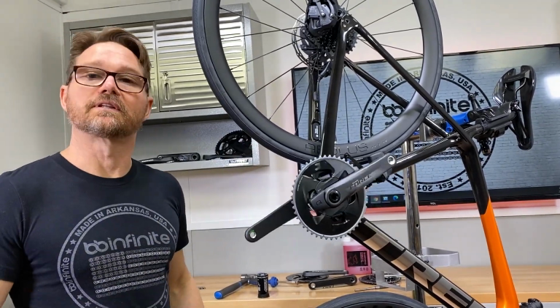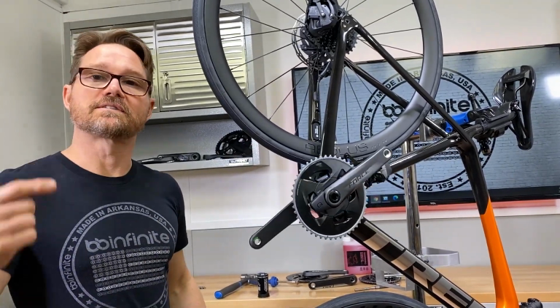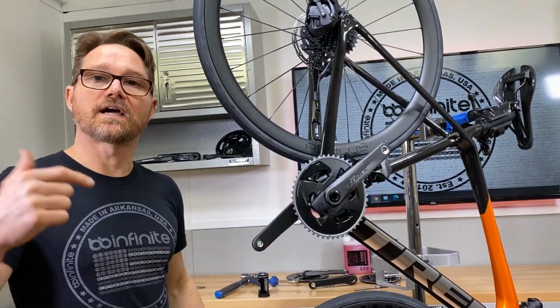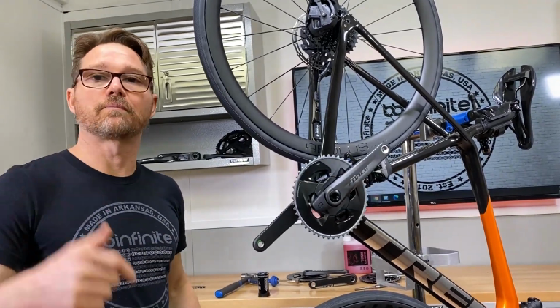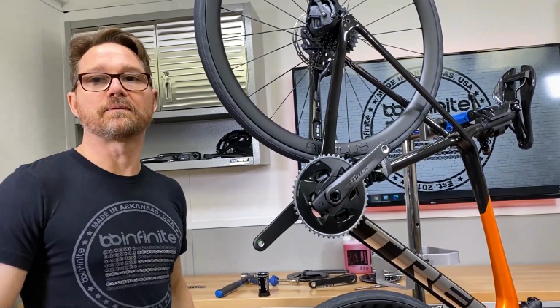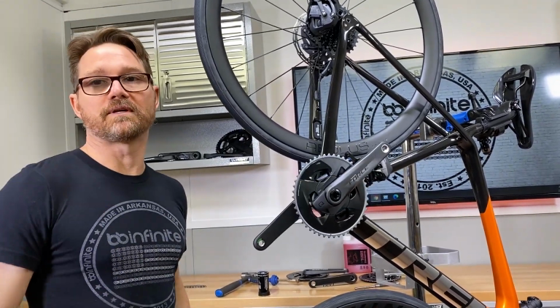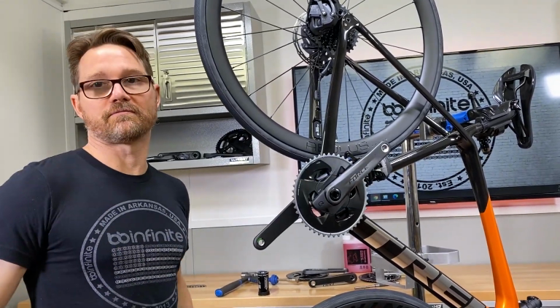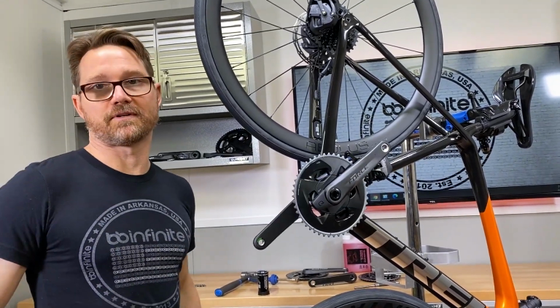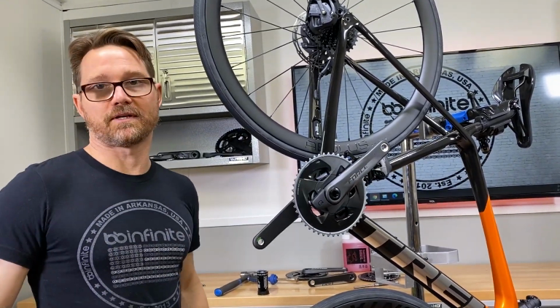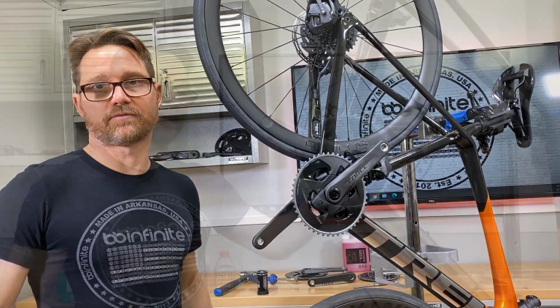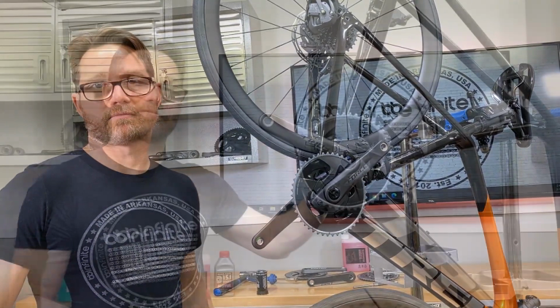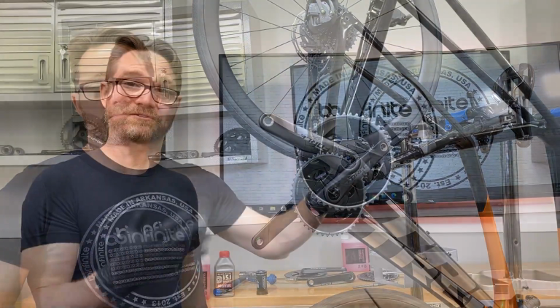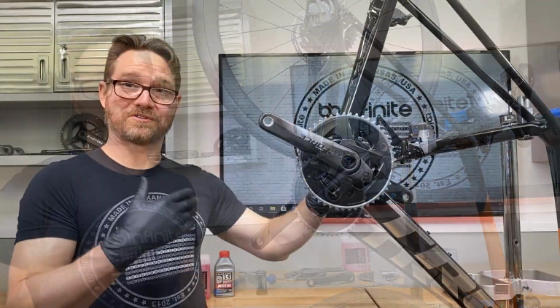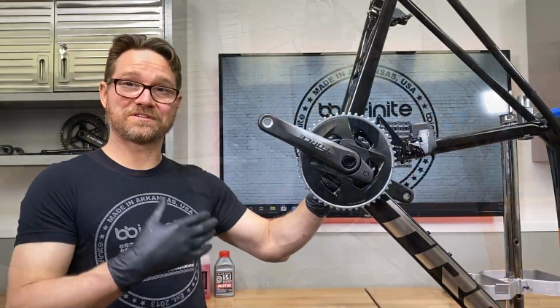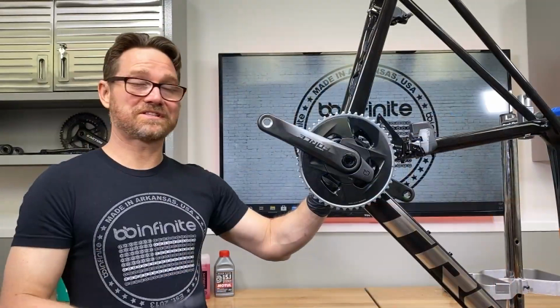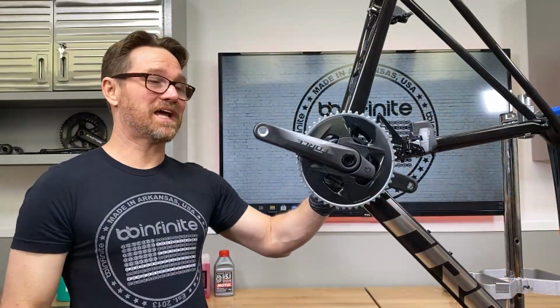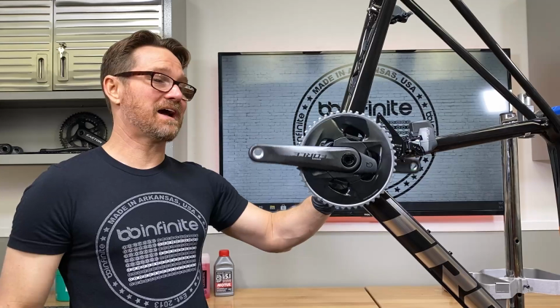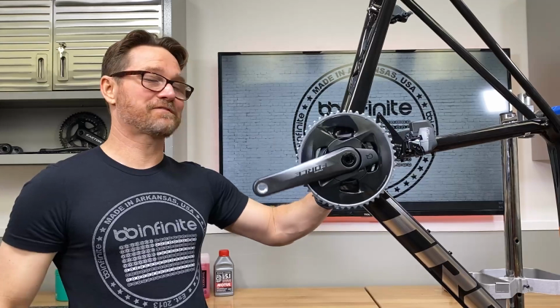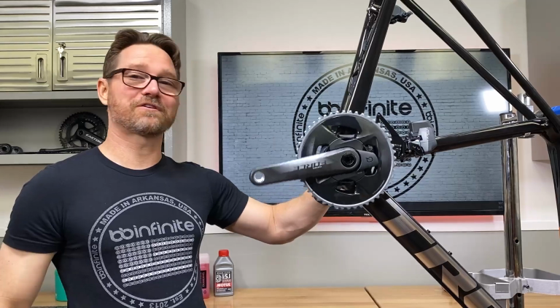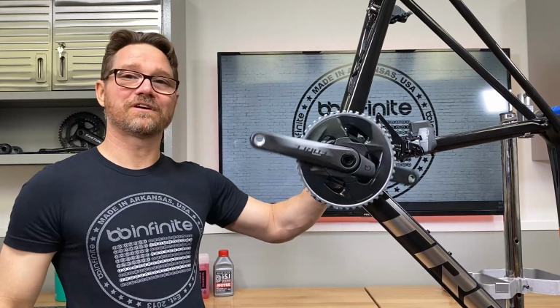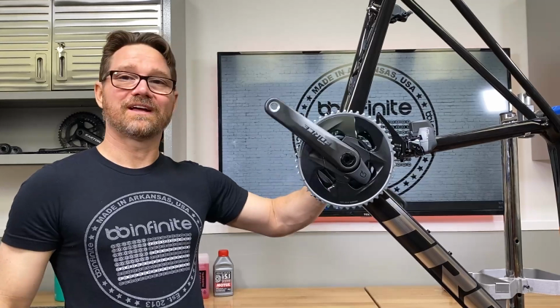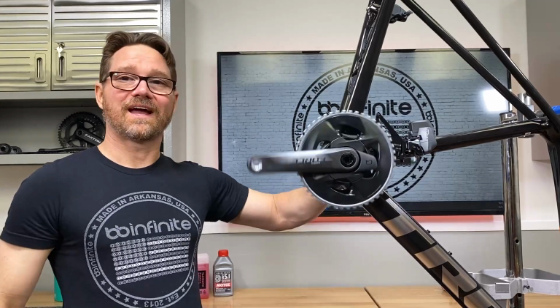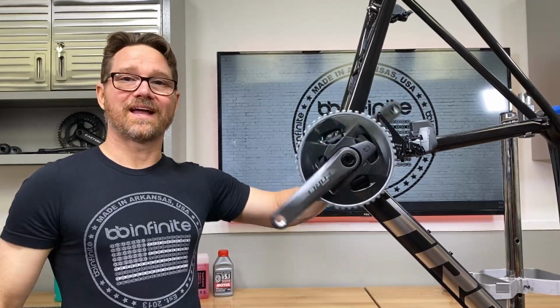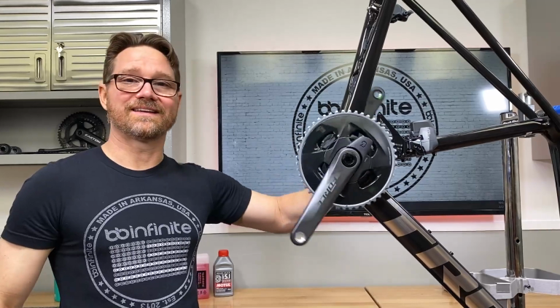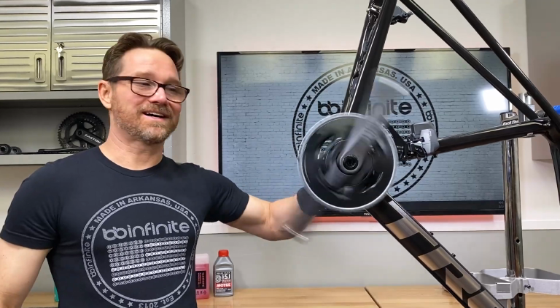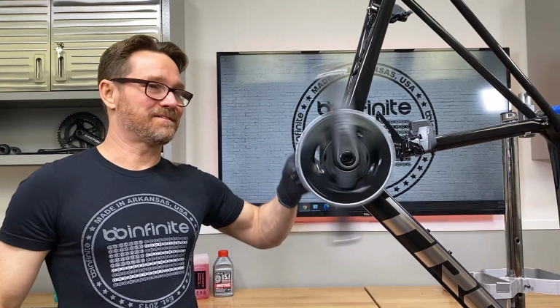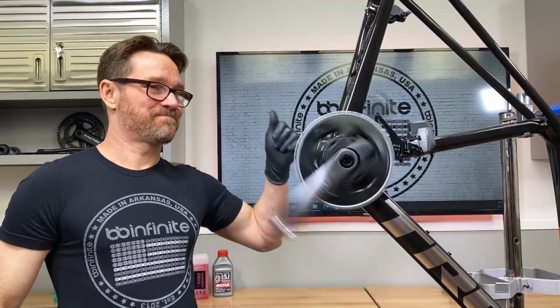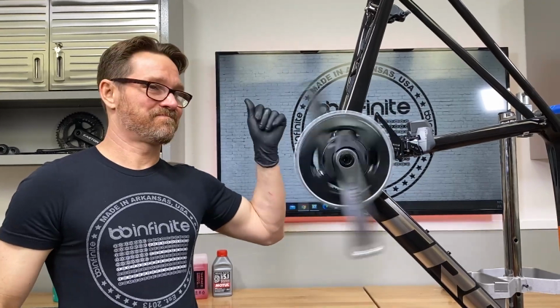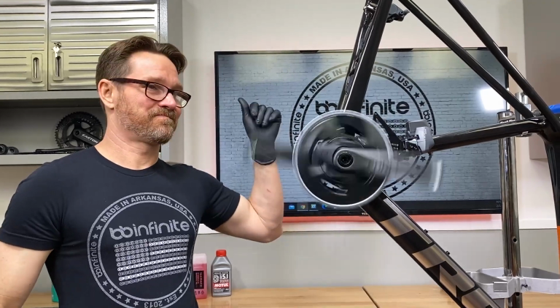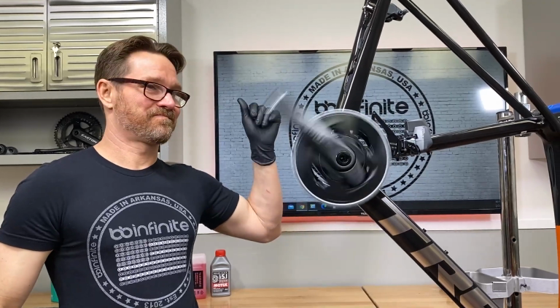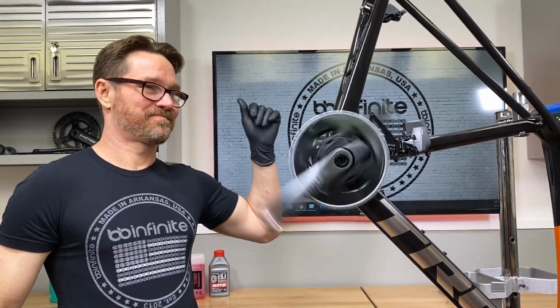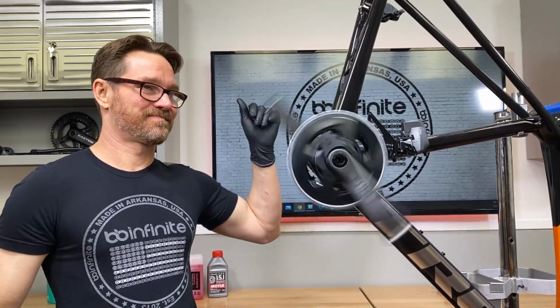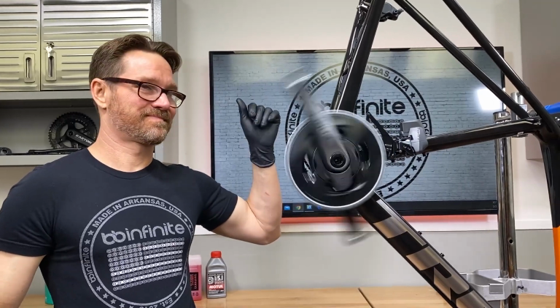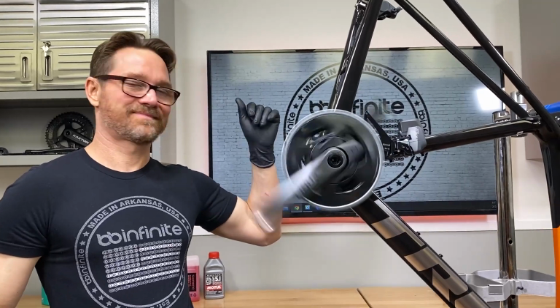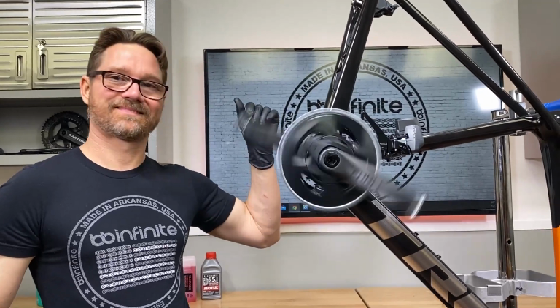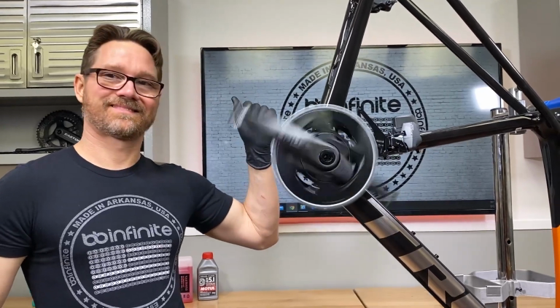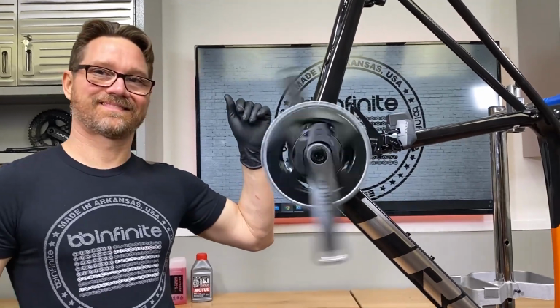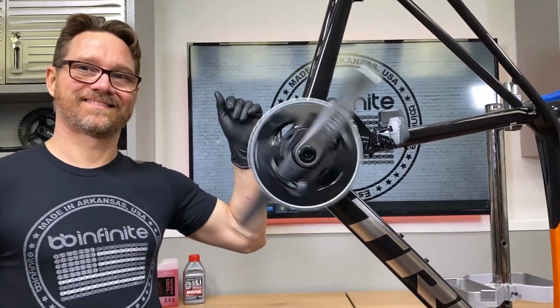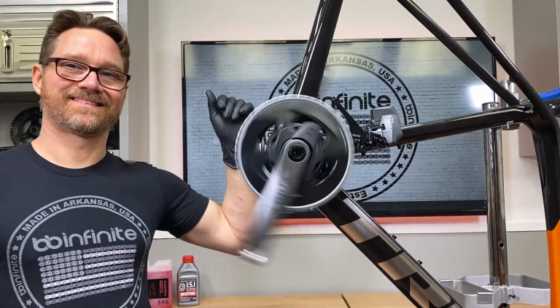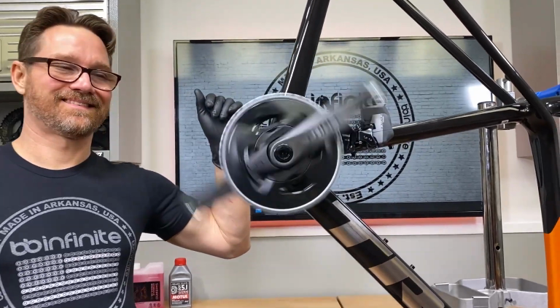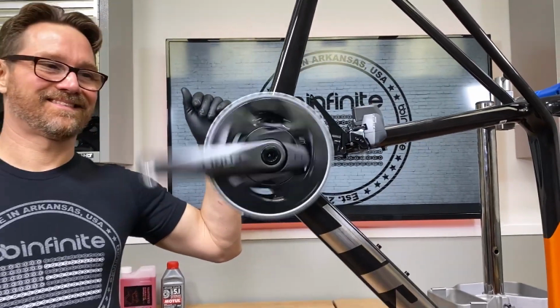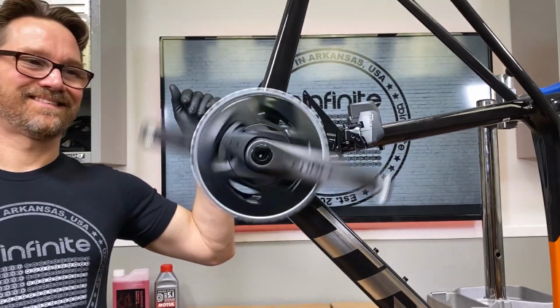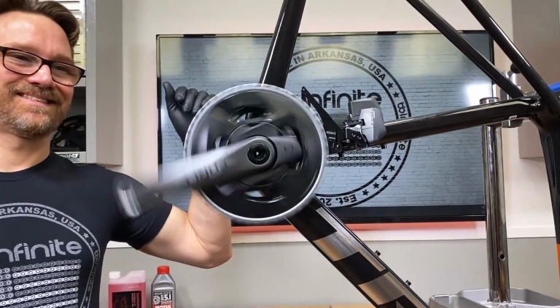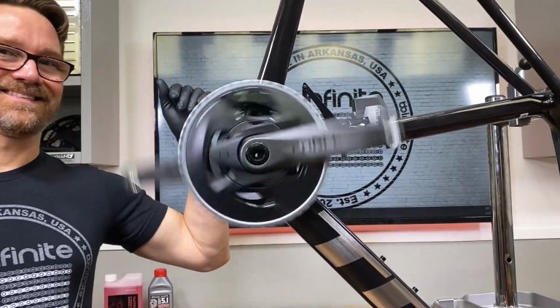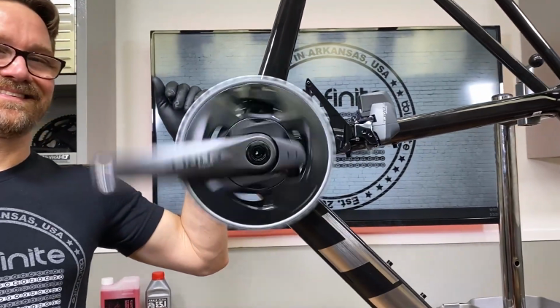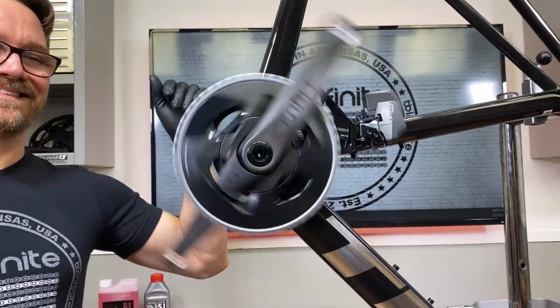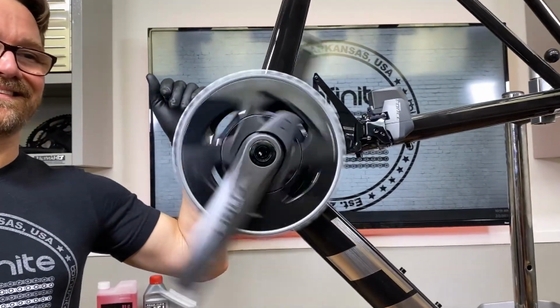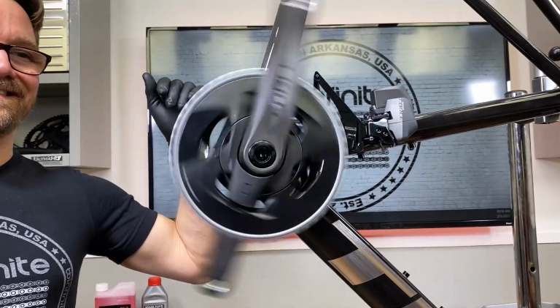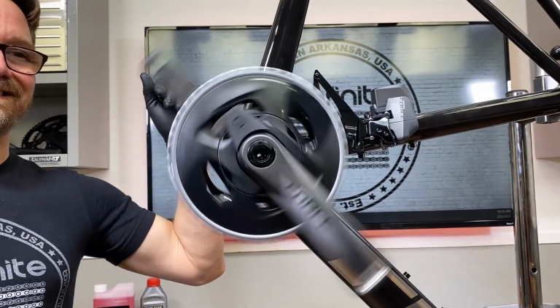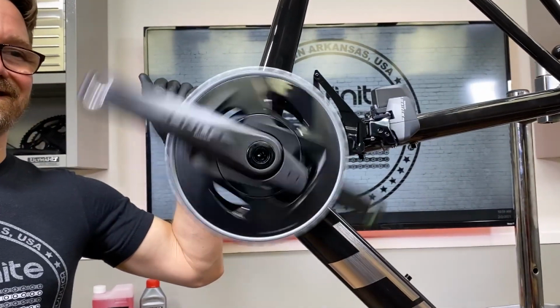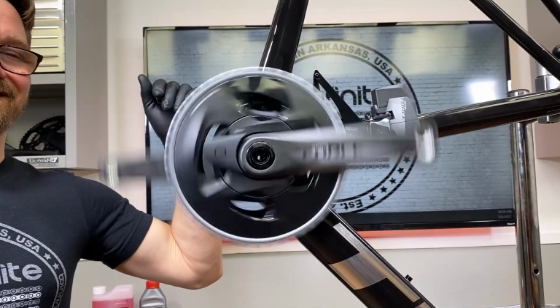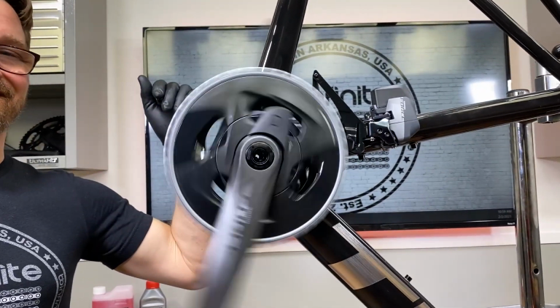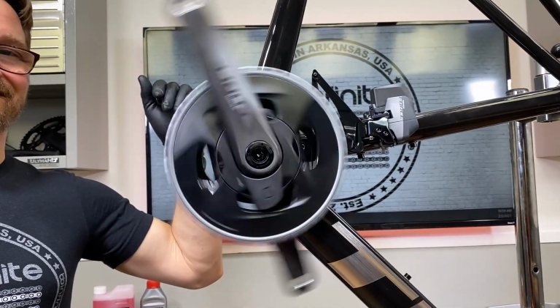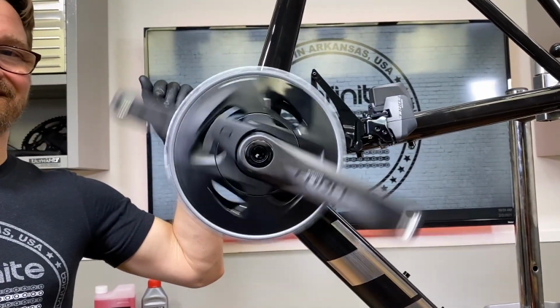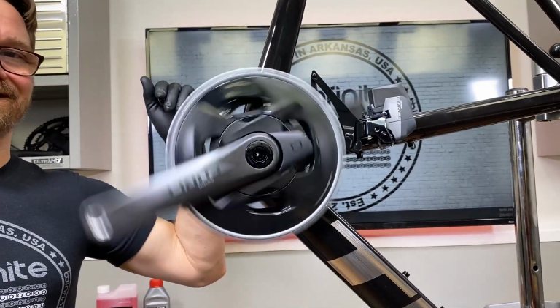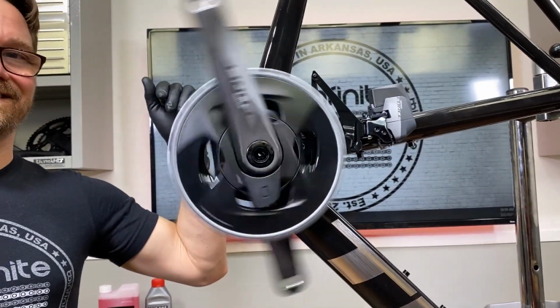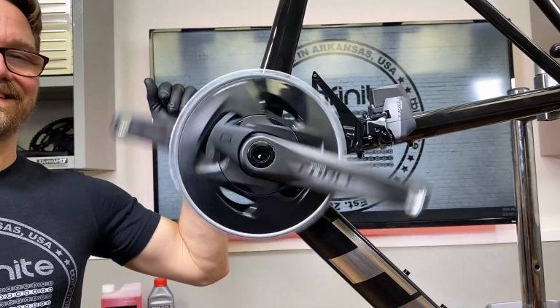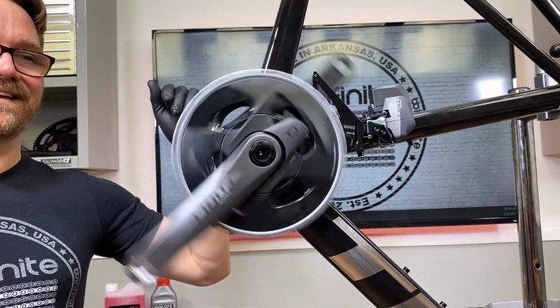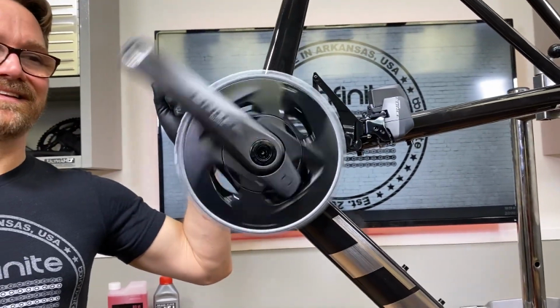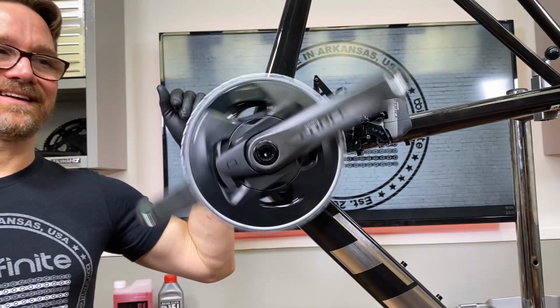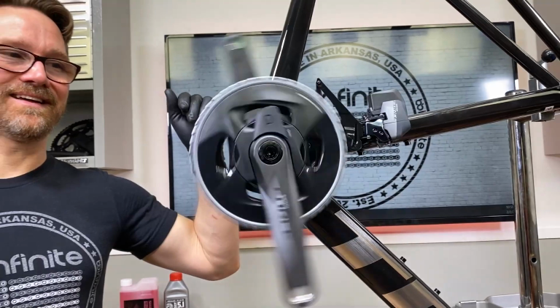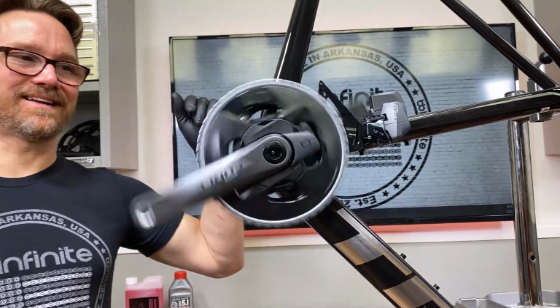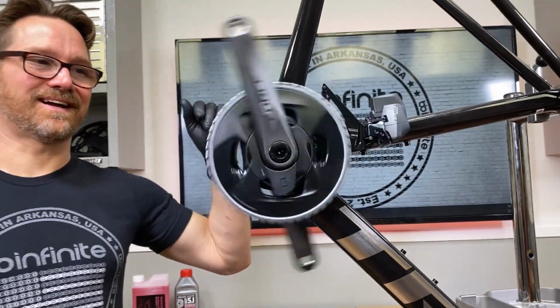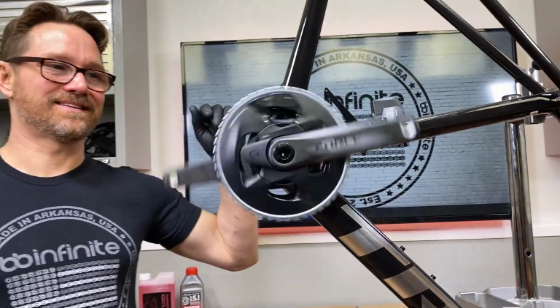Let's see how BB Infinite is. This is the after — how do you like that, guys?